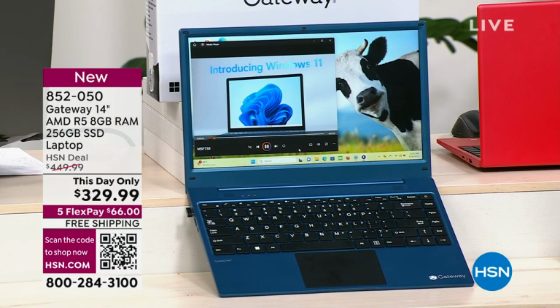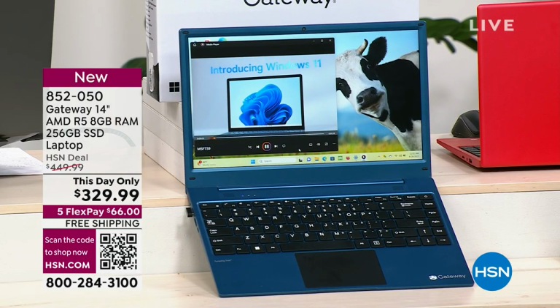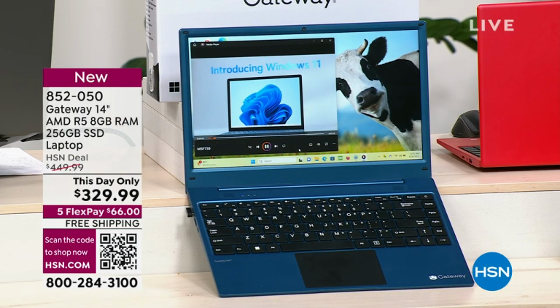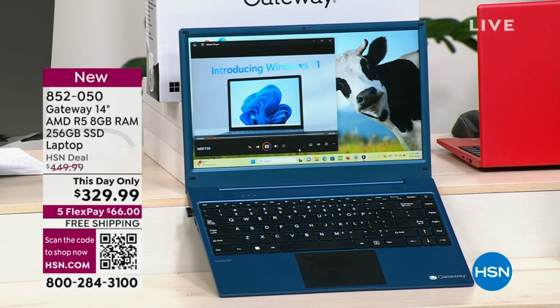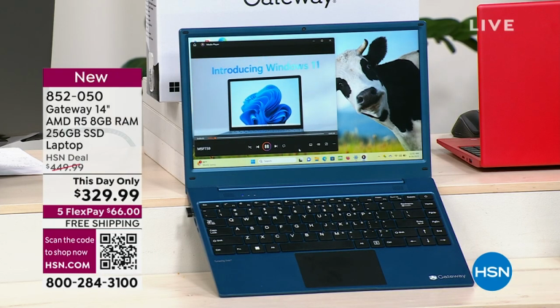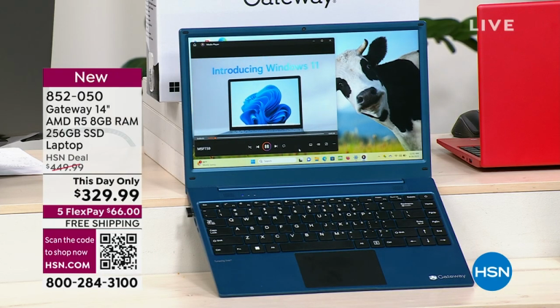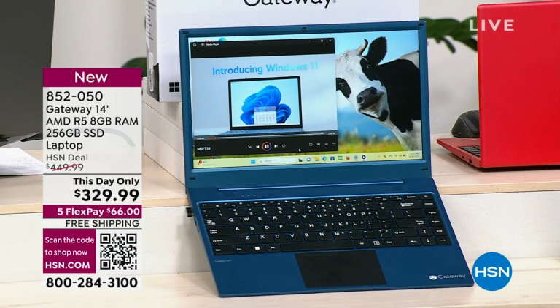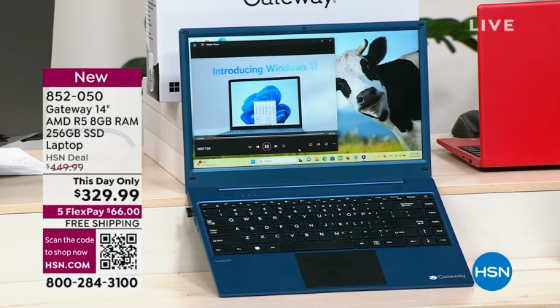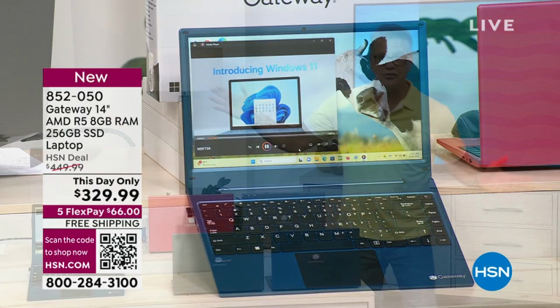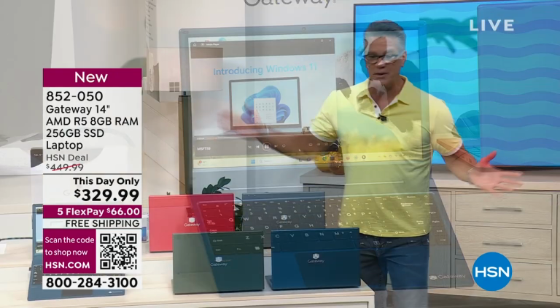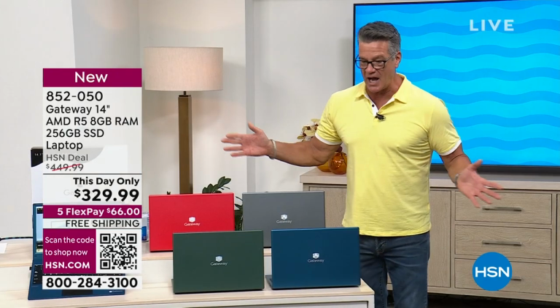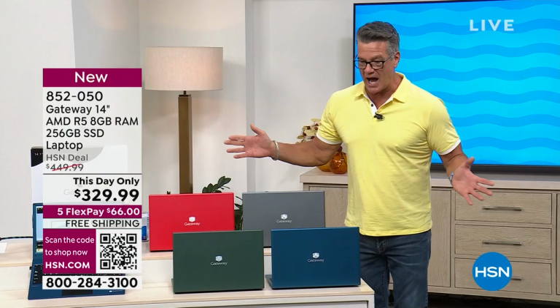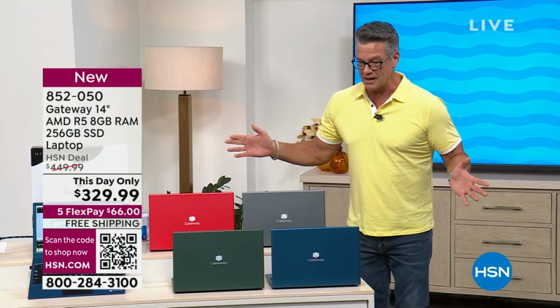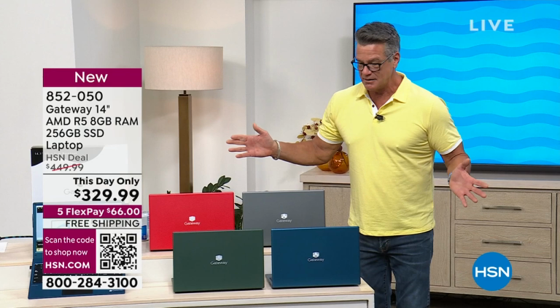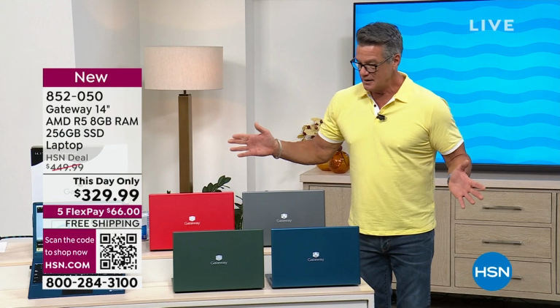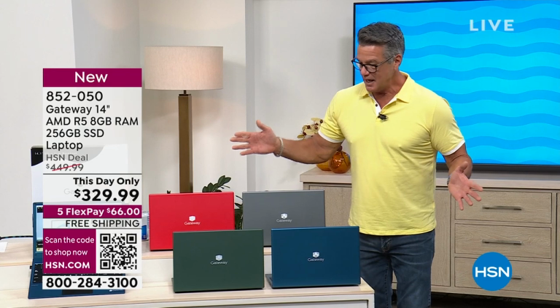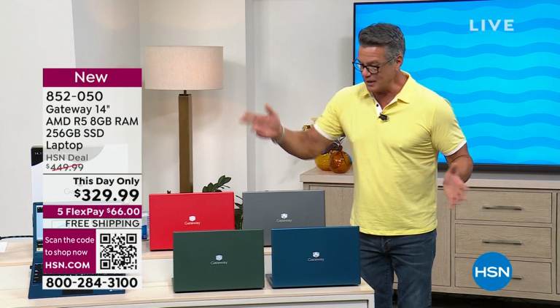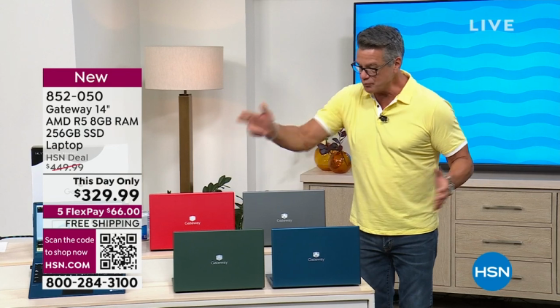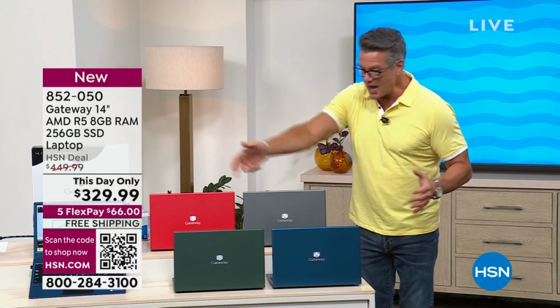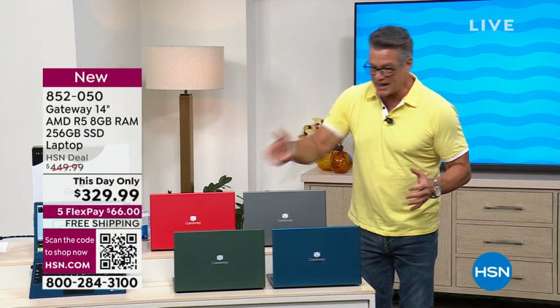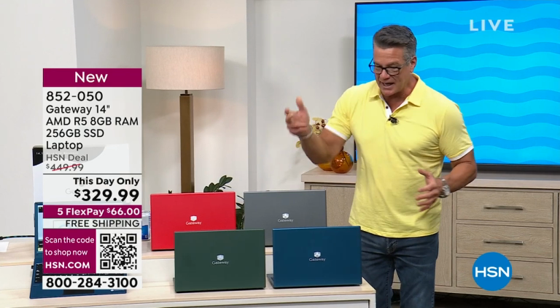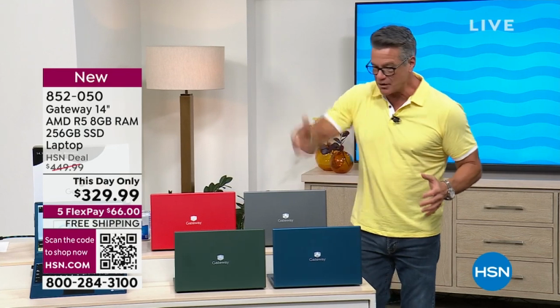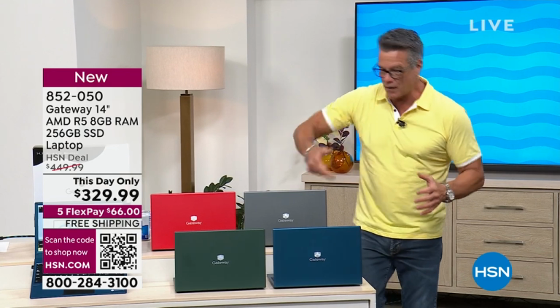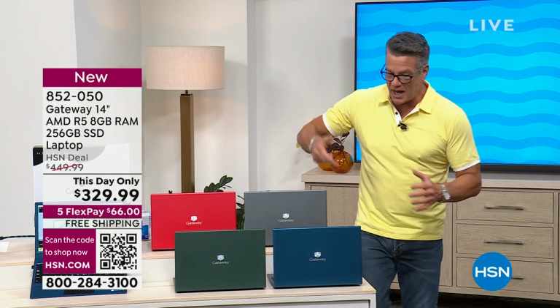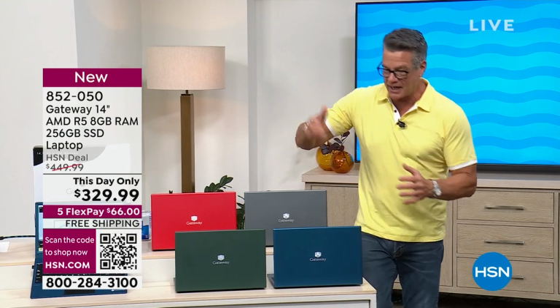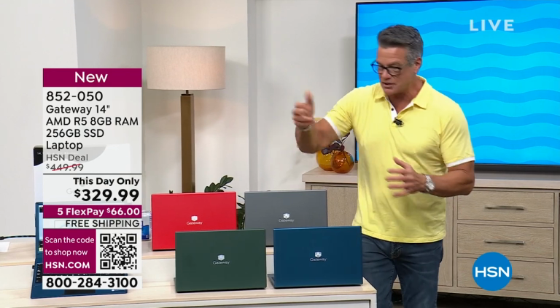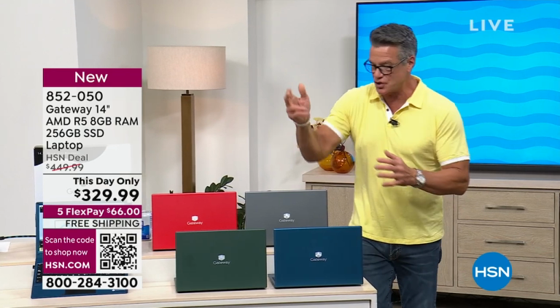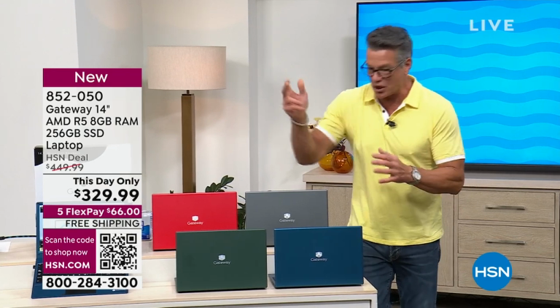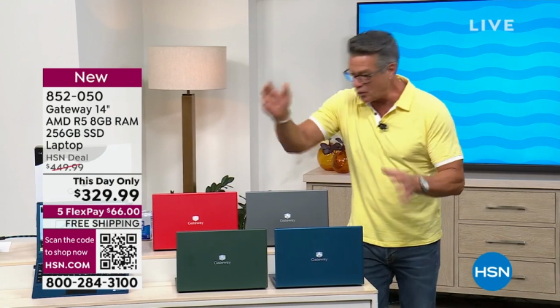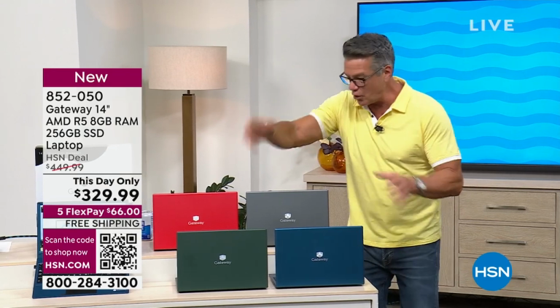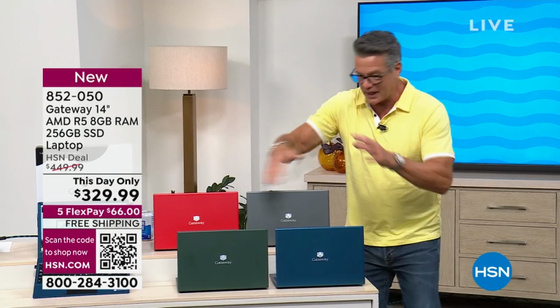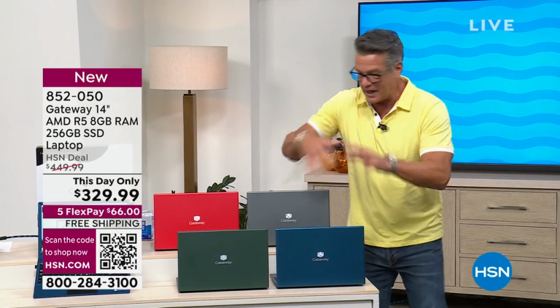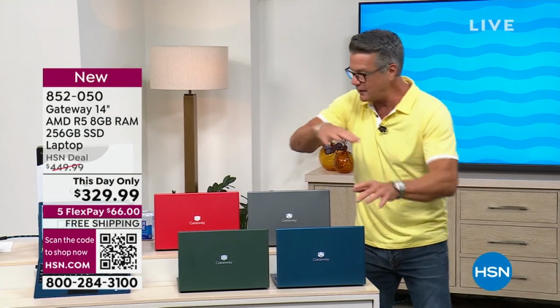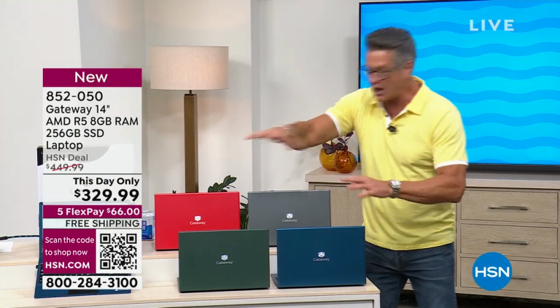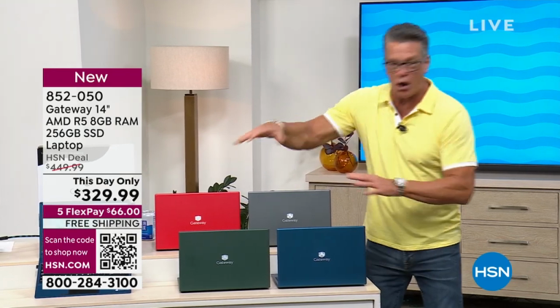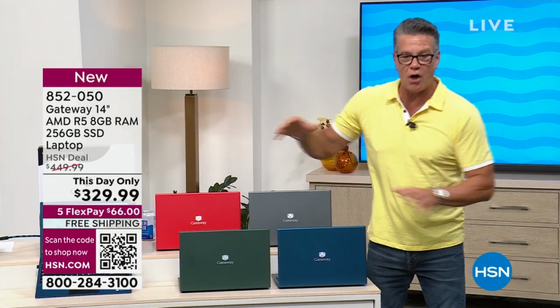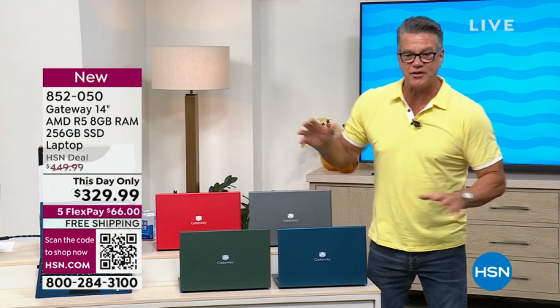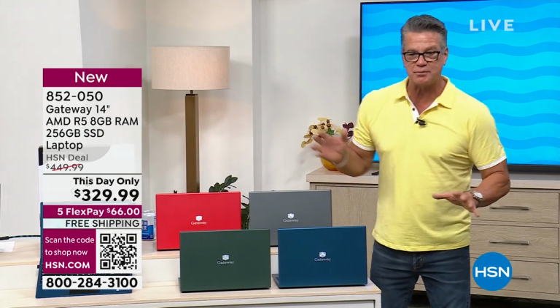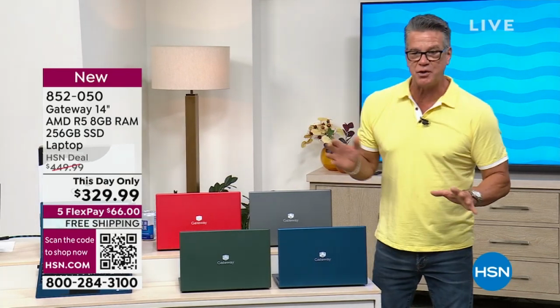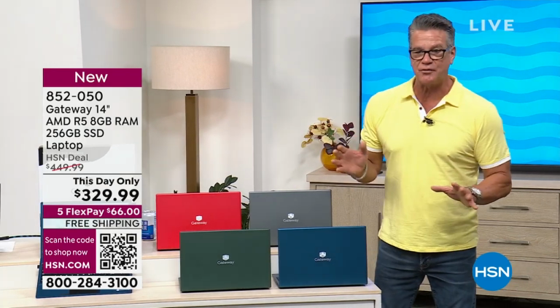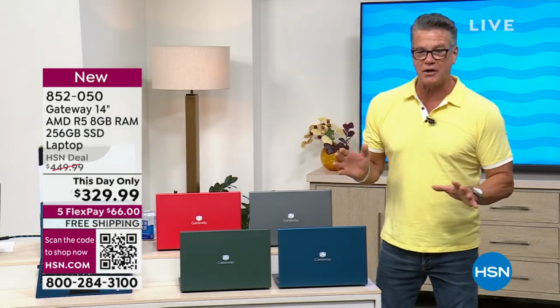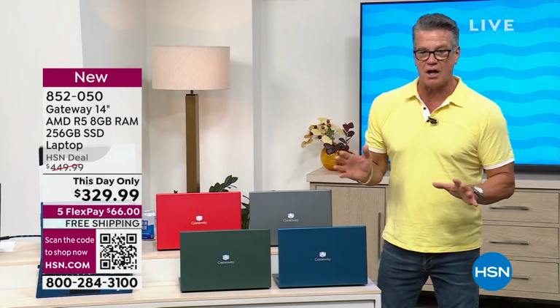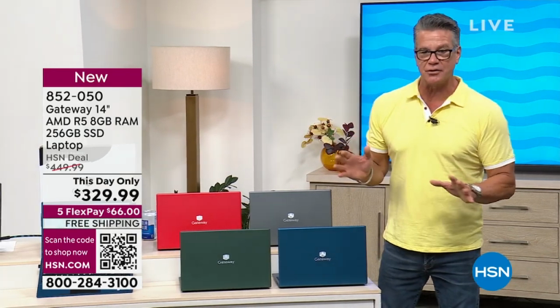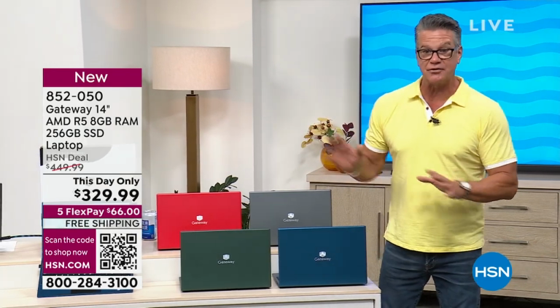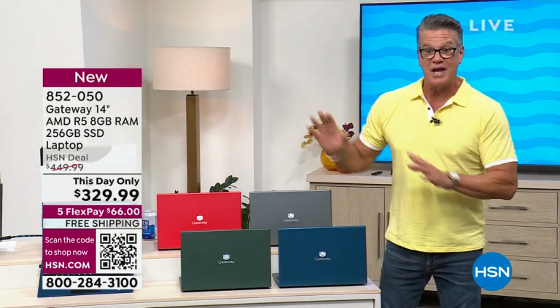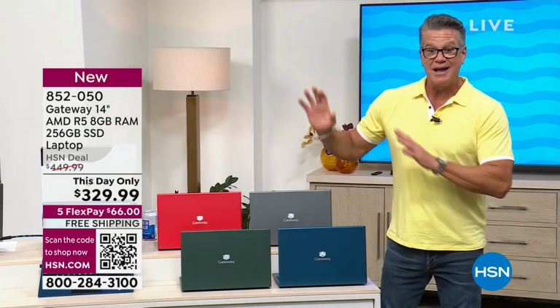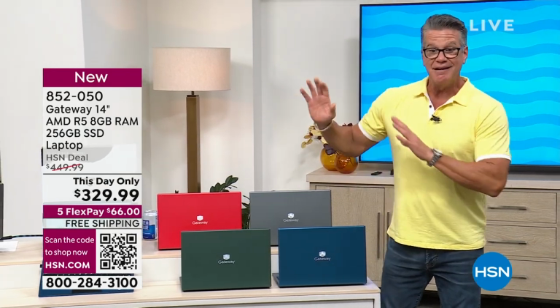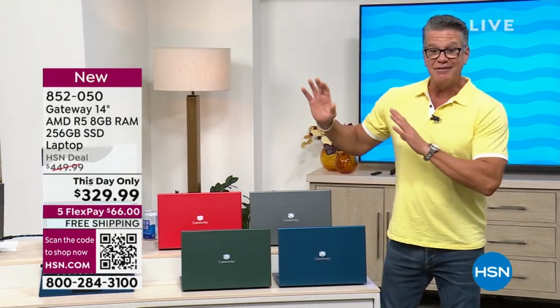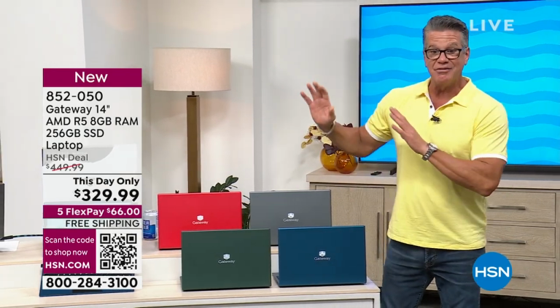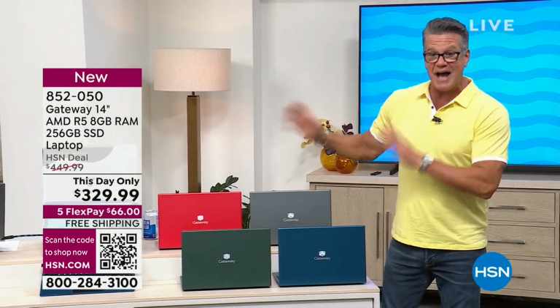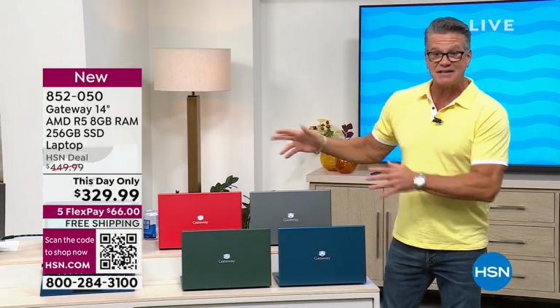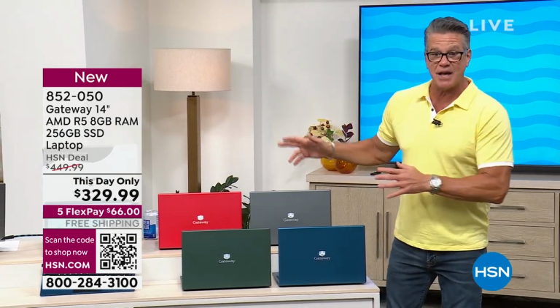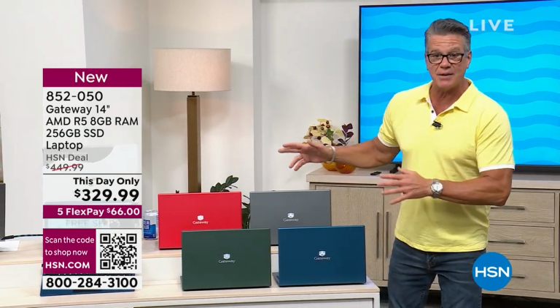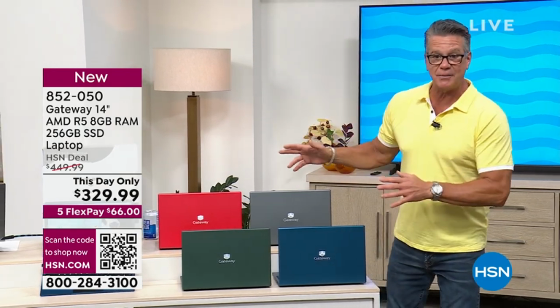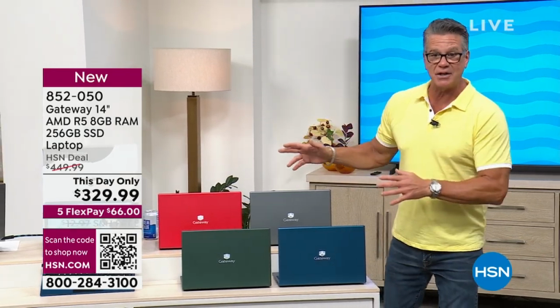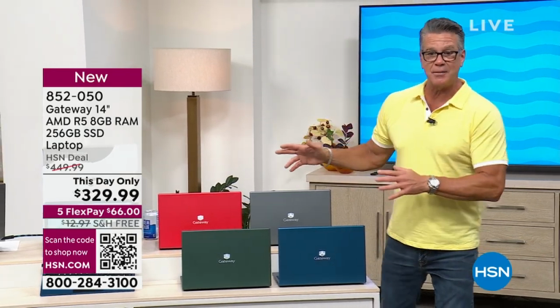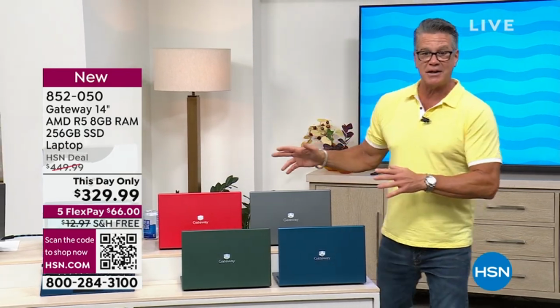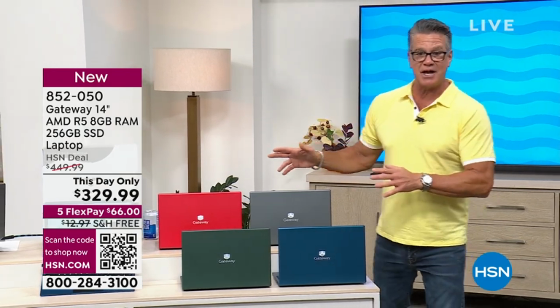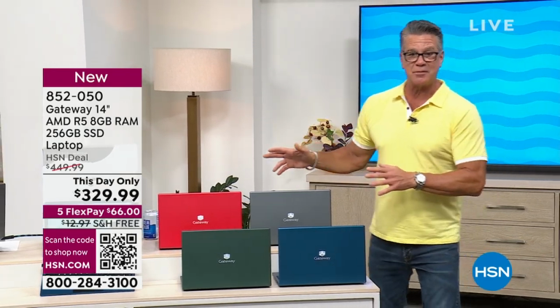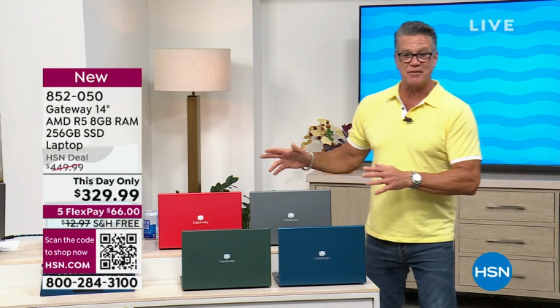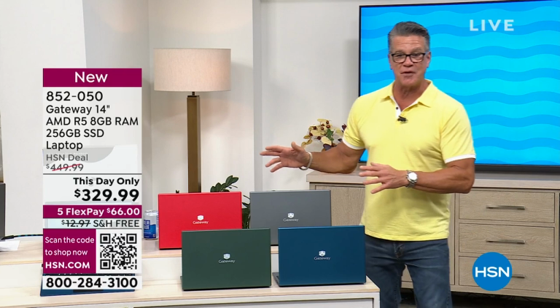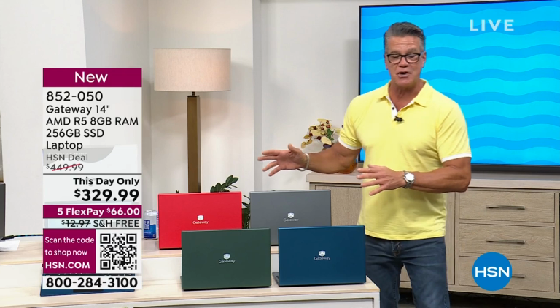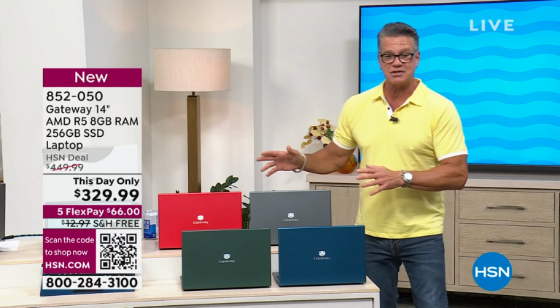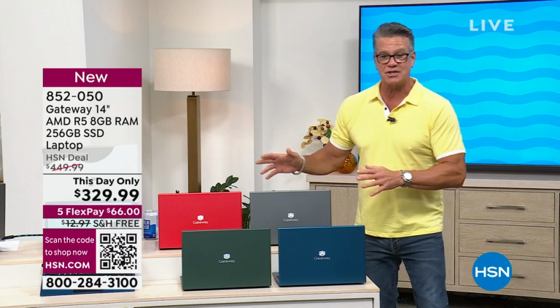Look at all the colors we have — red, gray, charcoal — all these beautiful colors. That's coming up a little bit later.